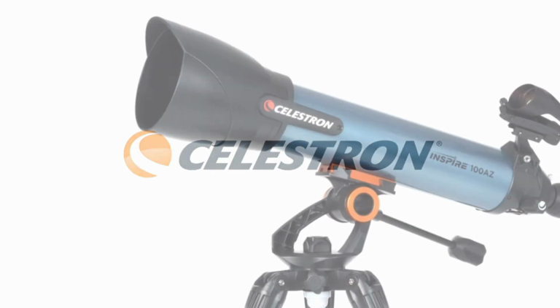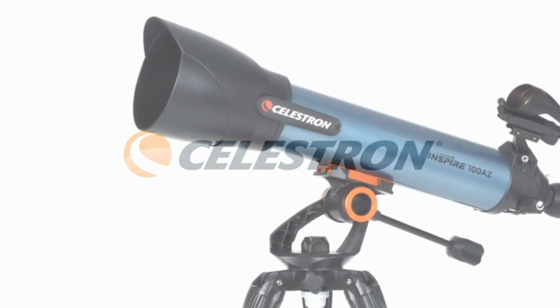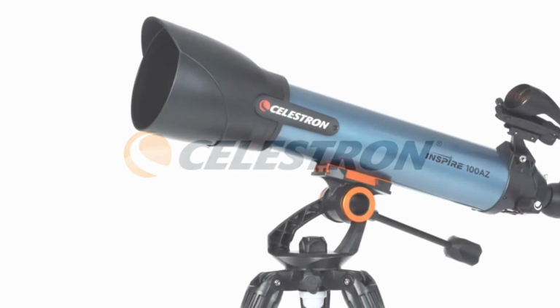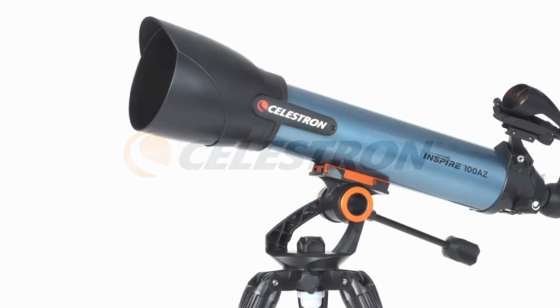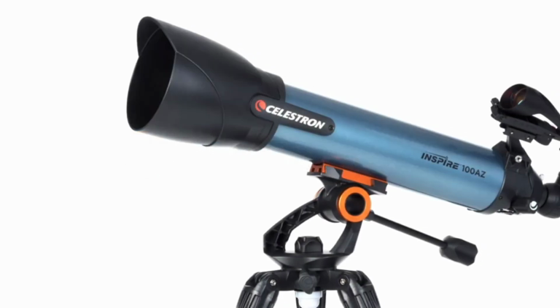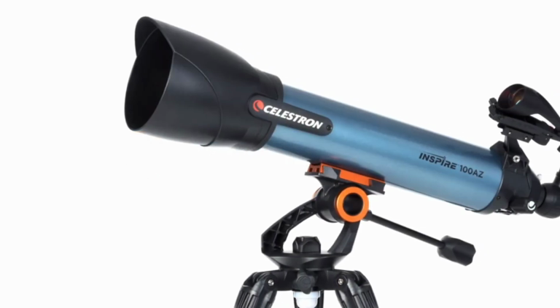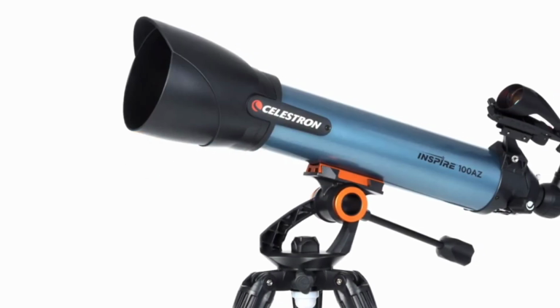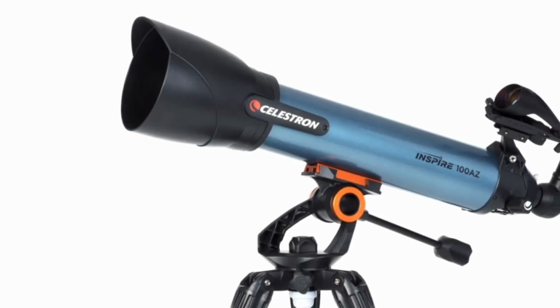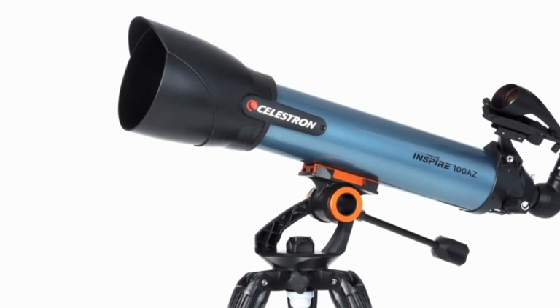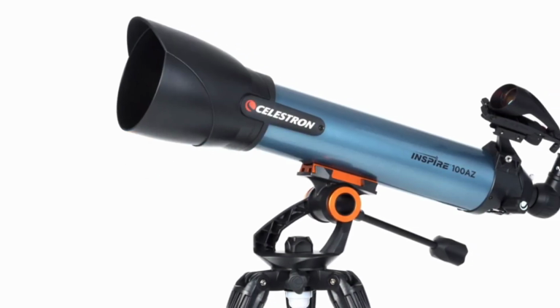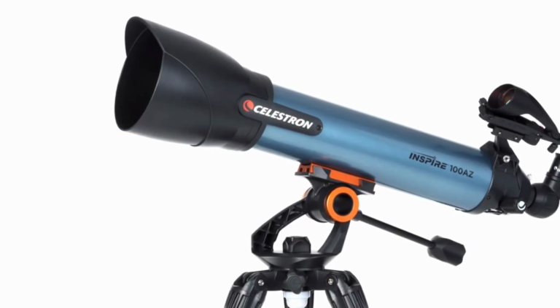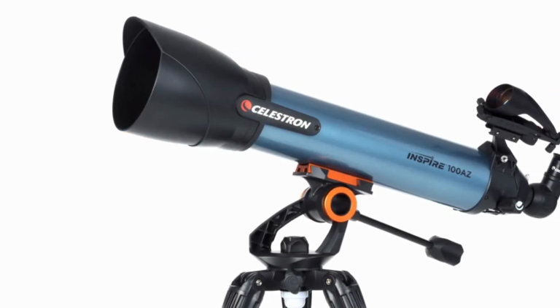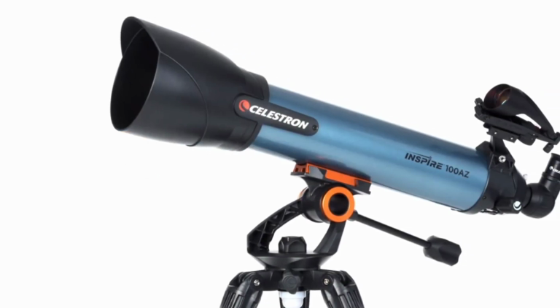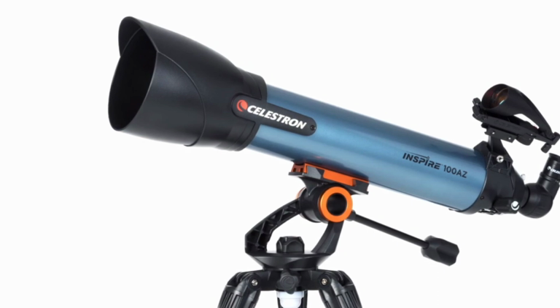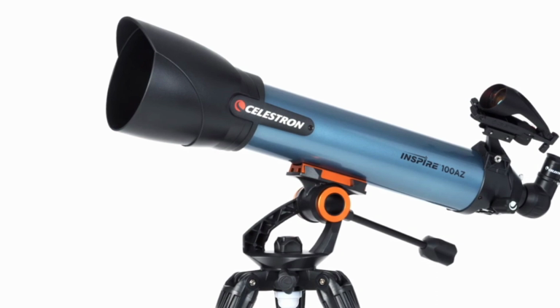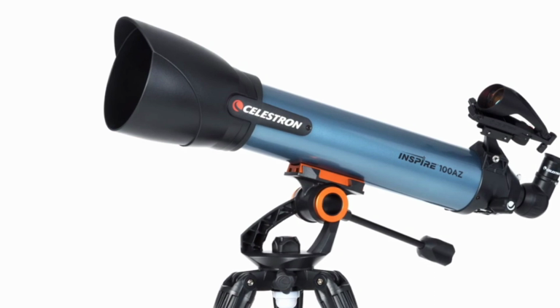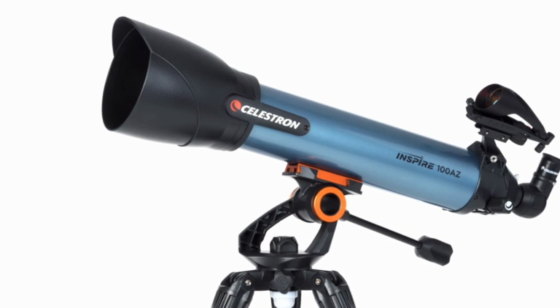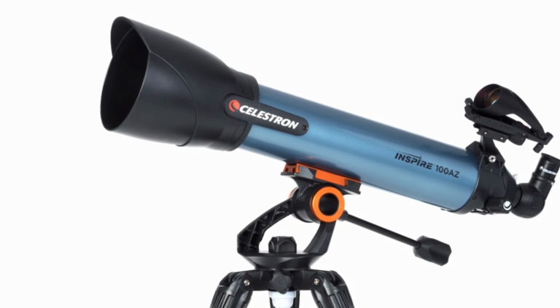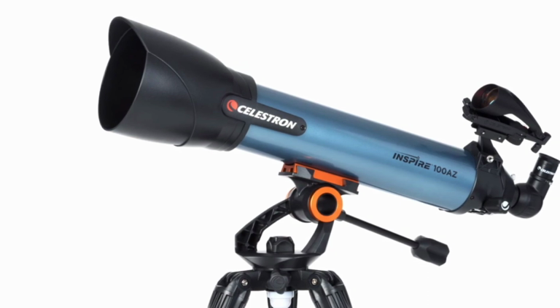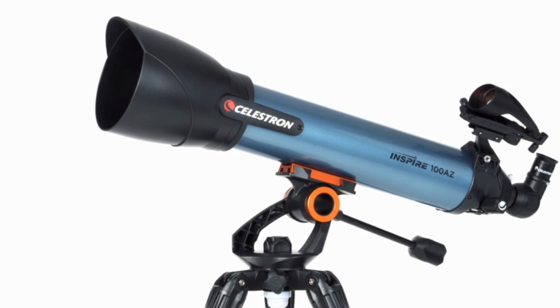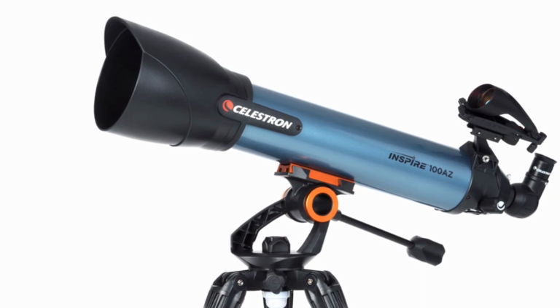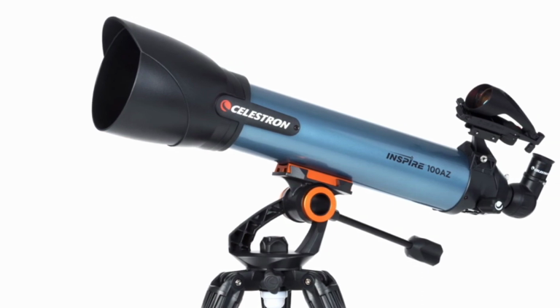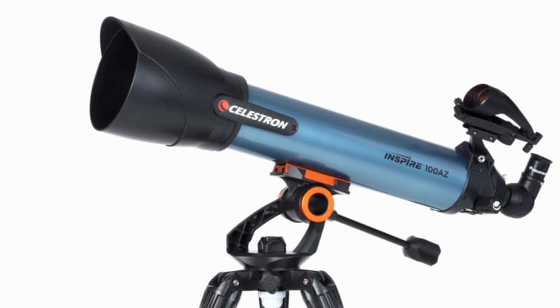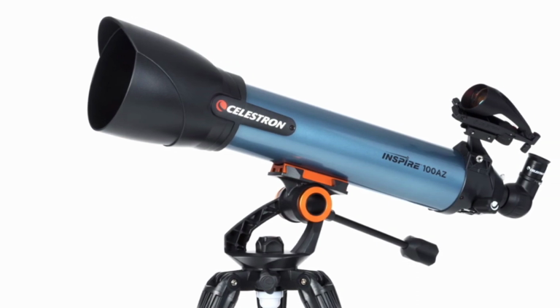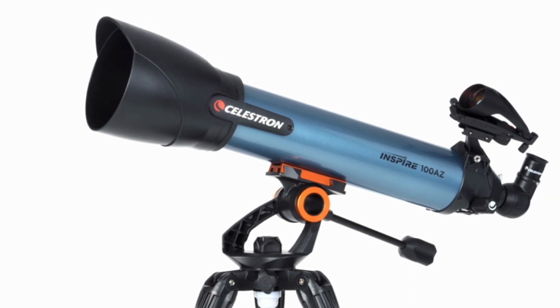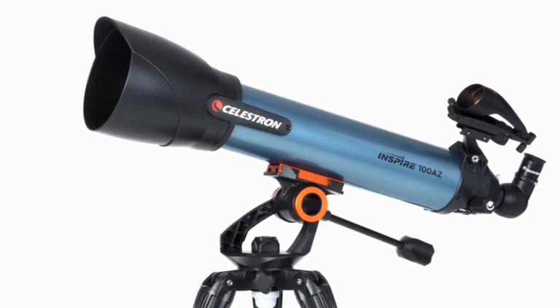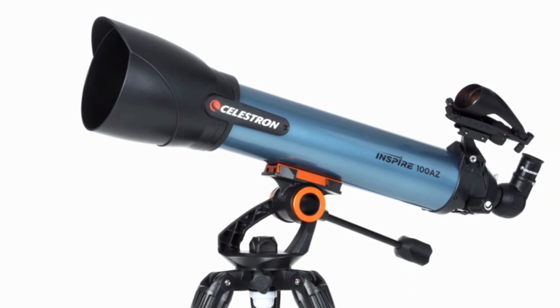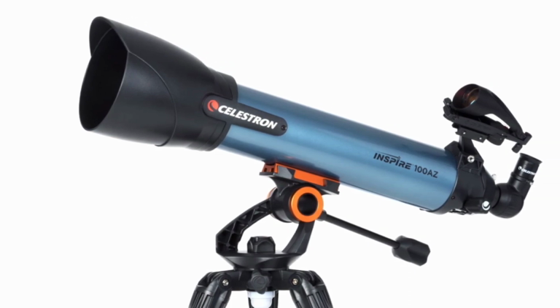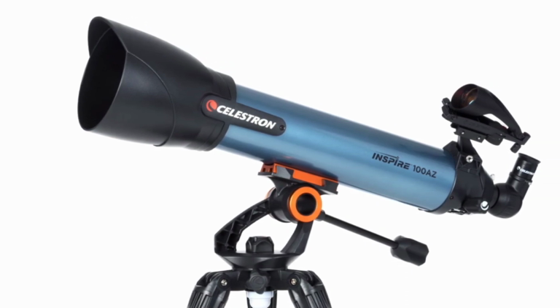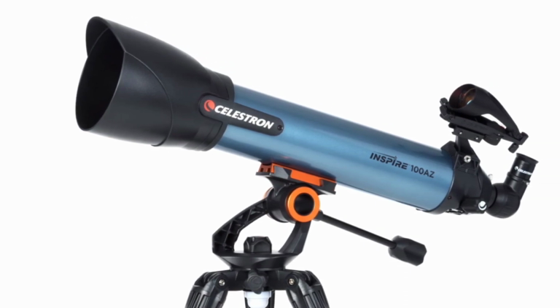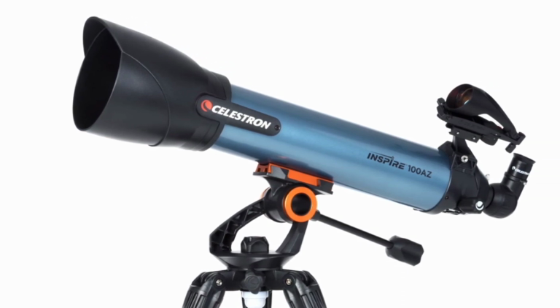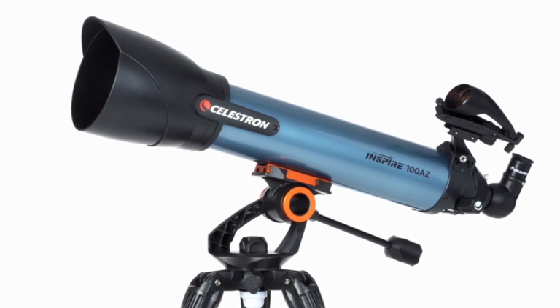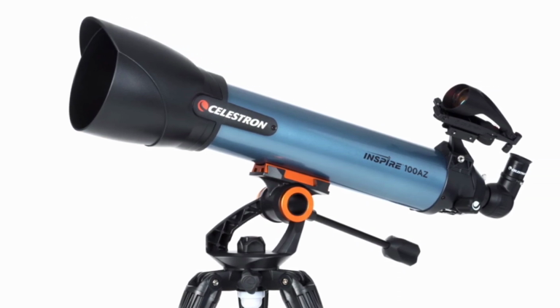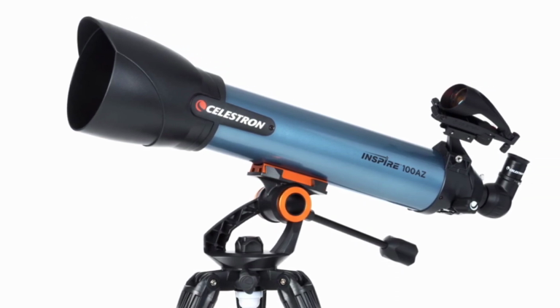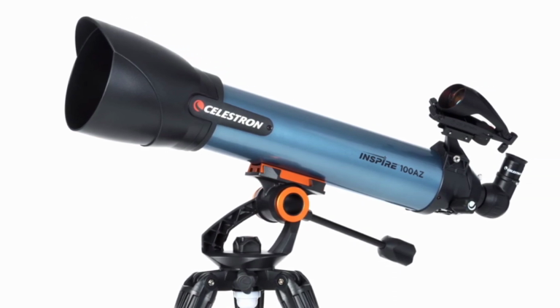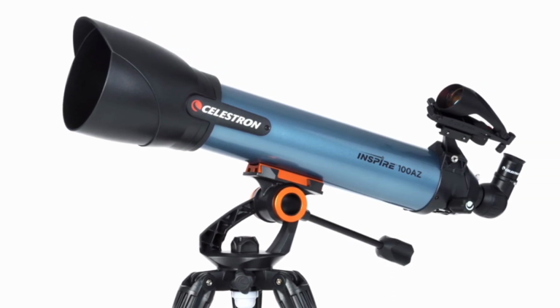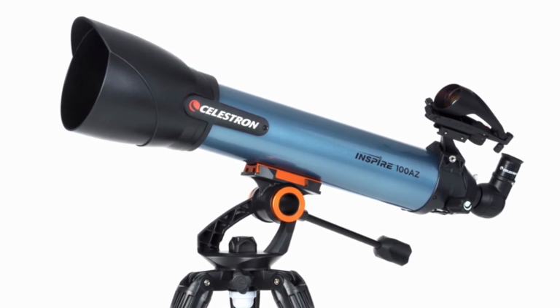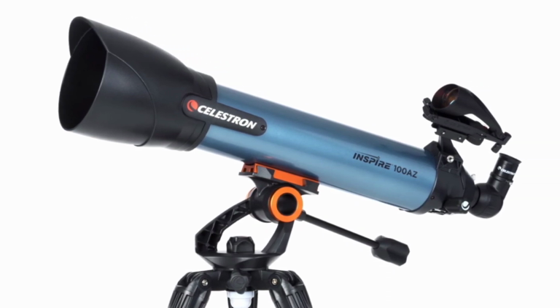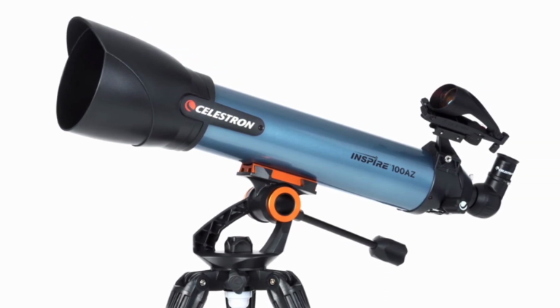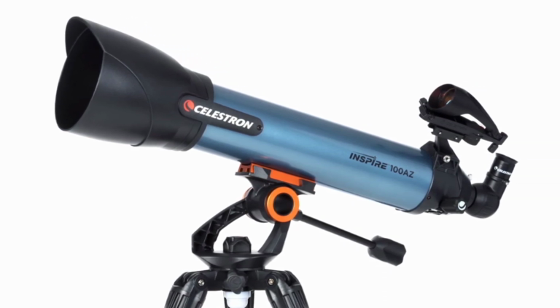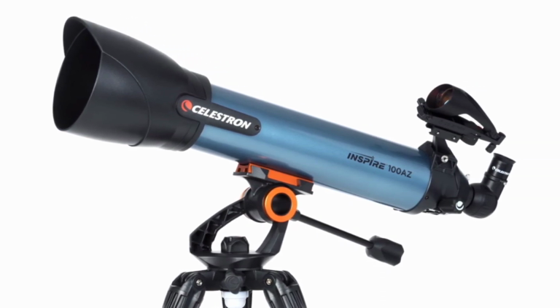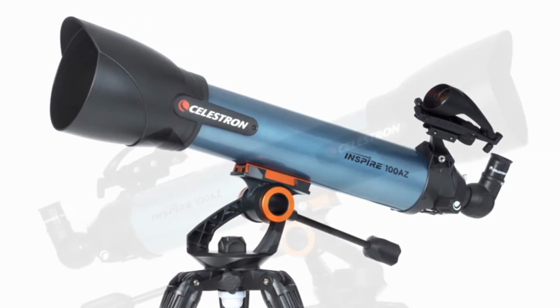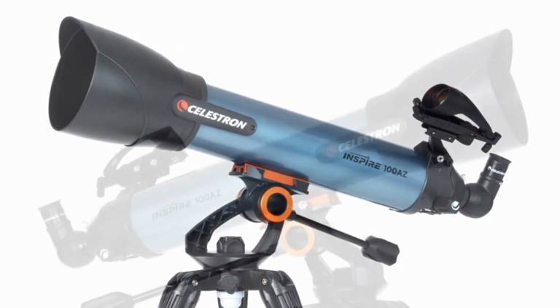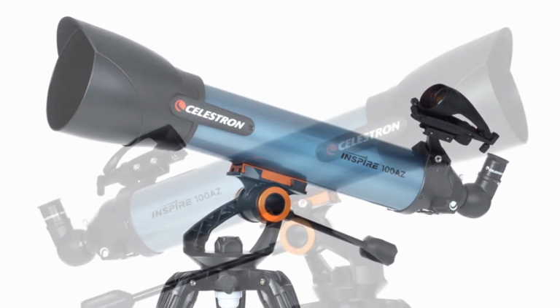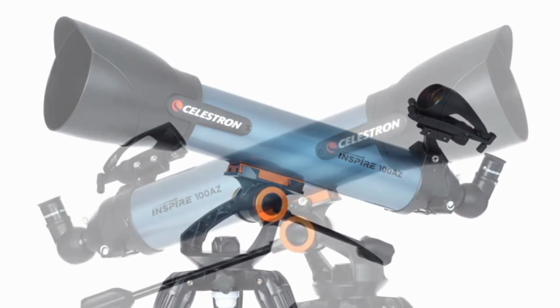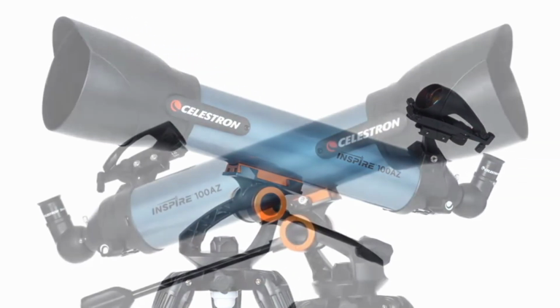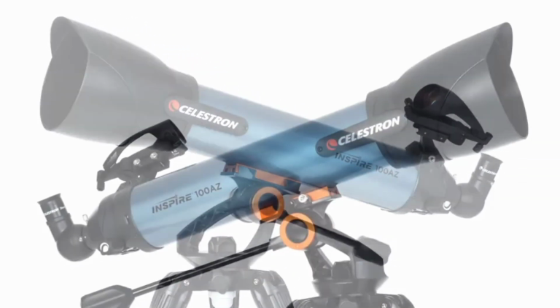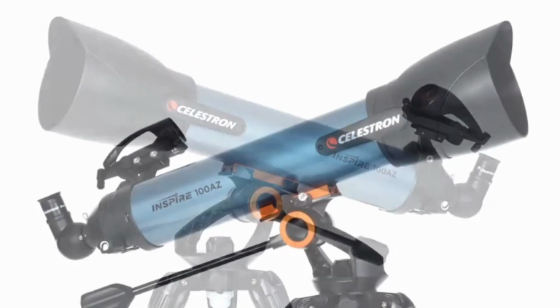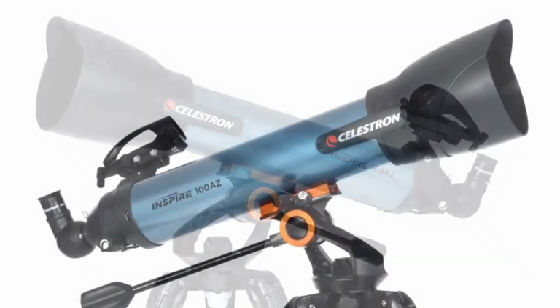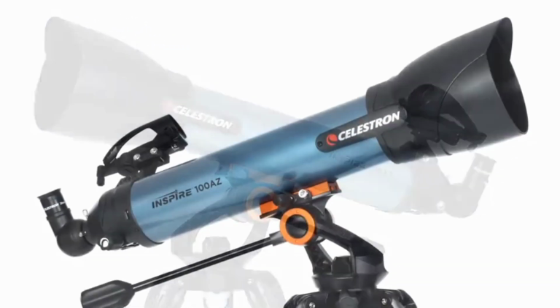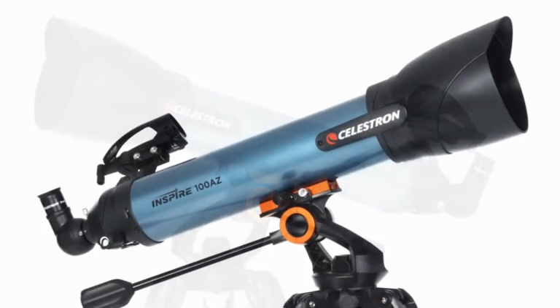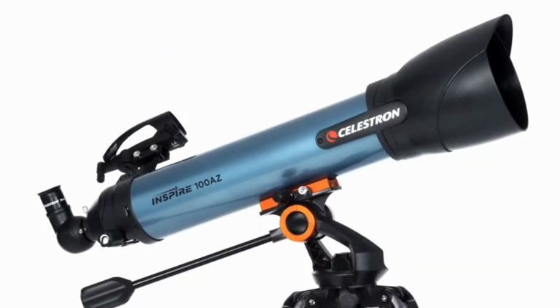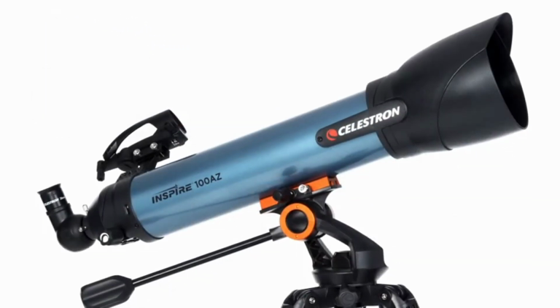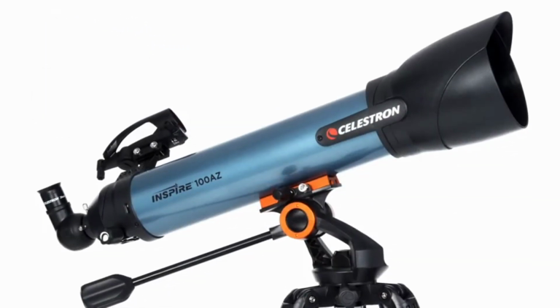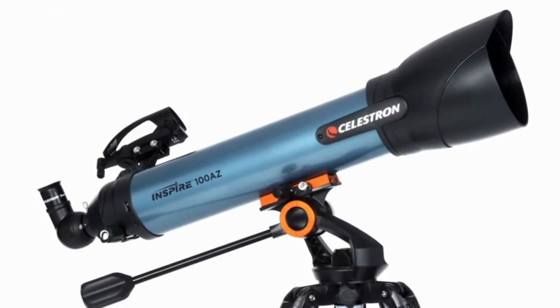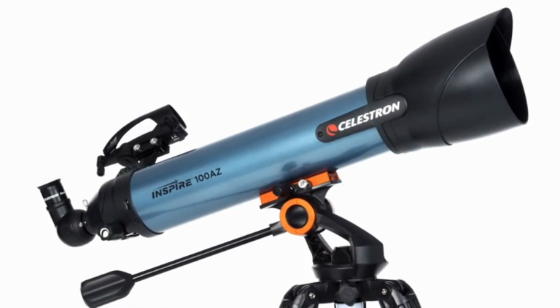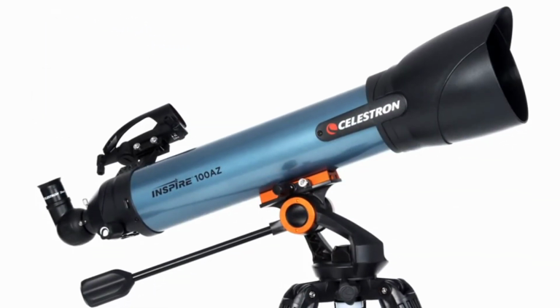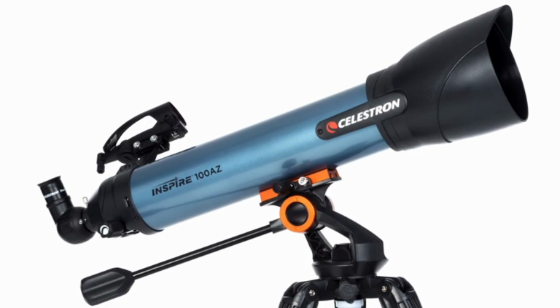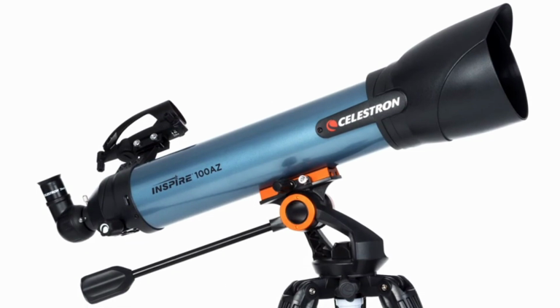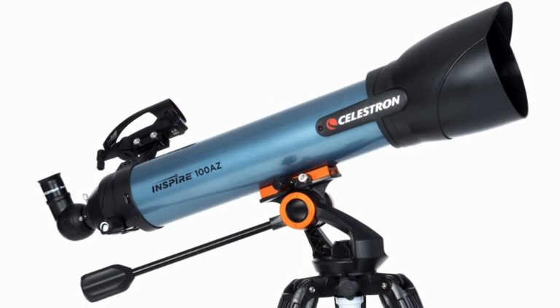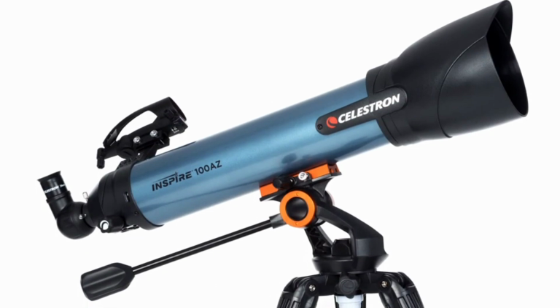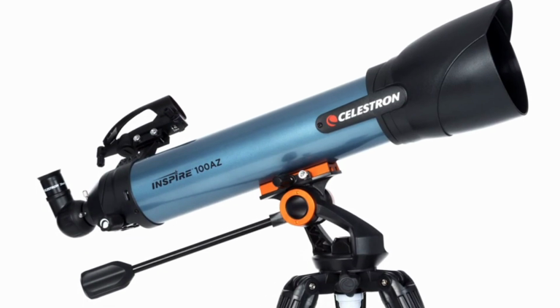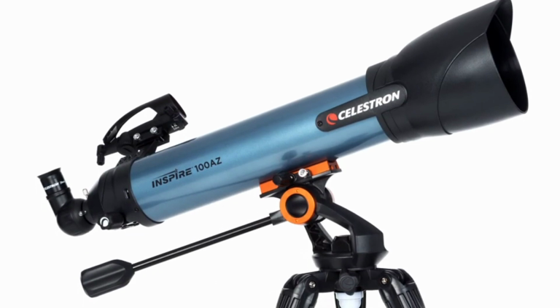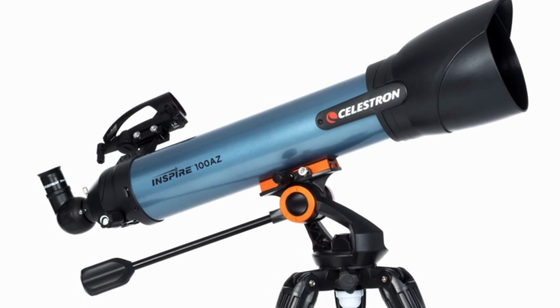Celestron is synonymous with inspired design, and it is with this attitude that we have created our most feature-packed entry-level telescope to date.